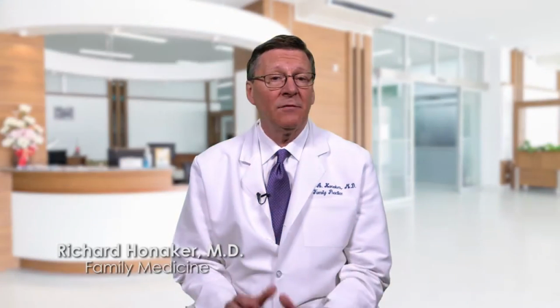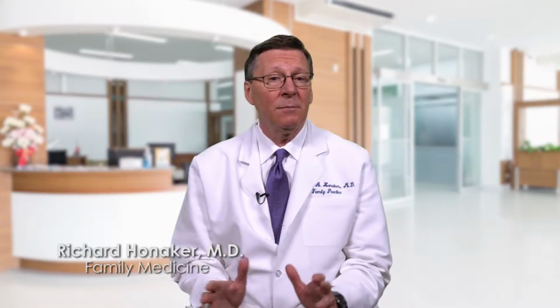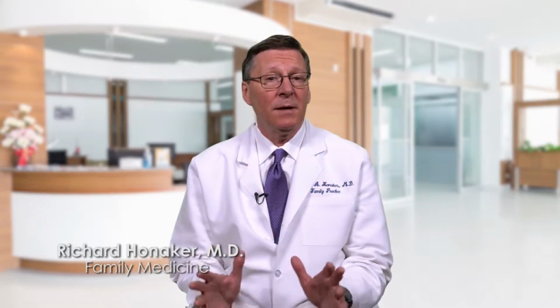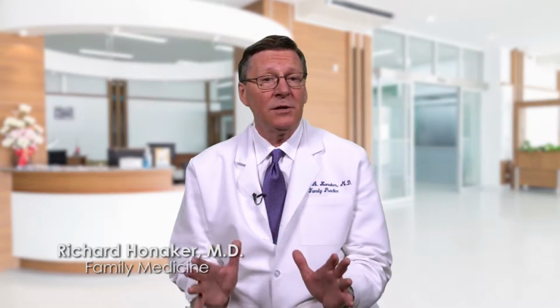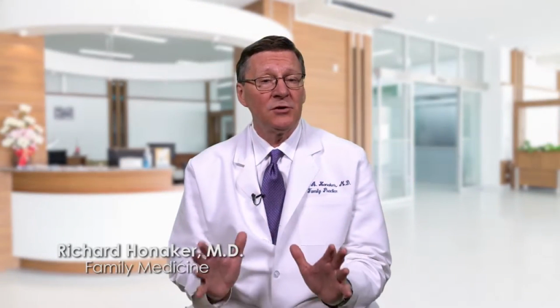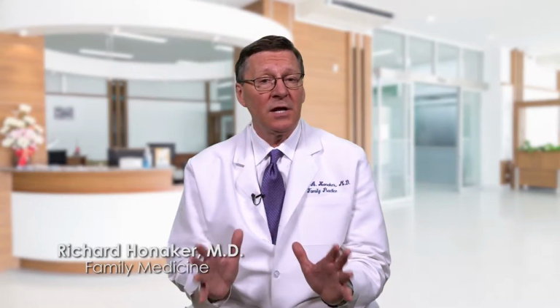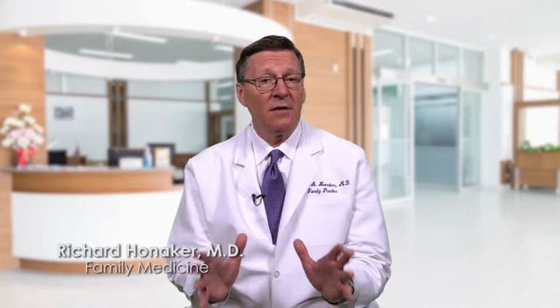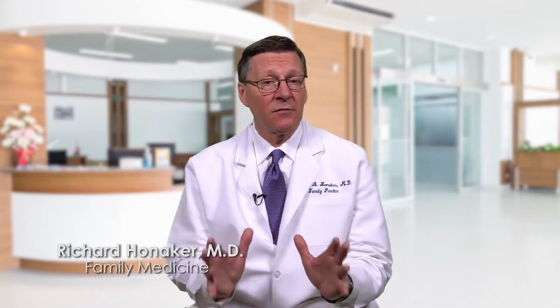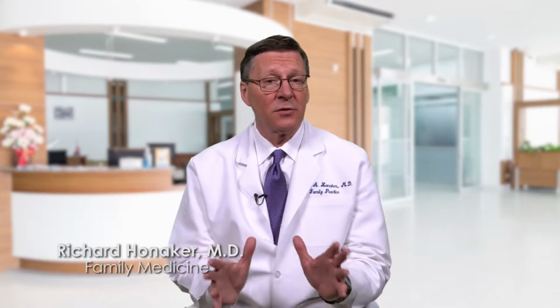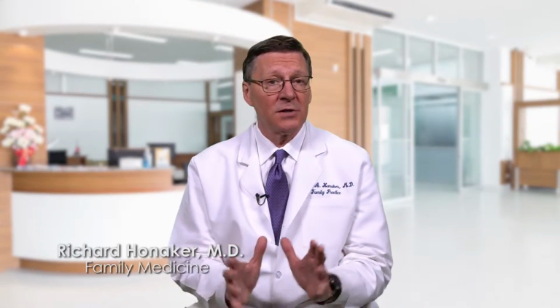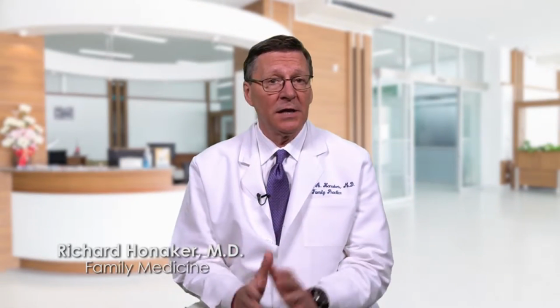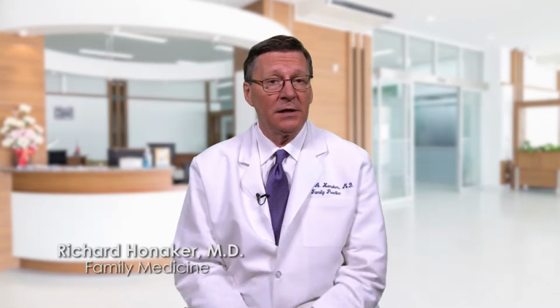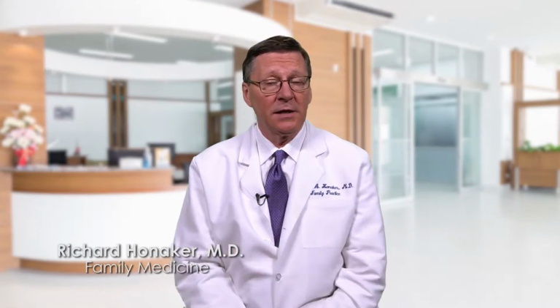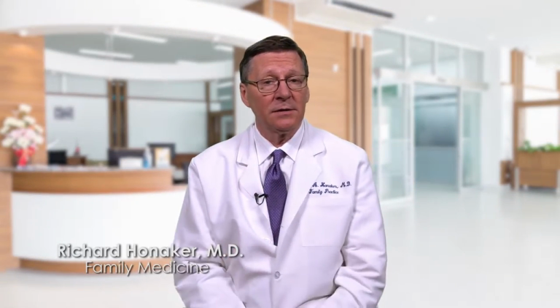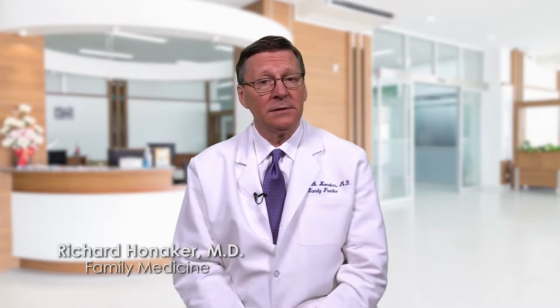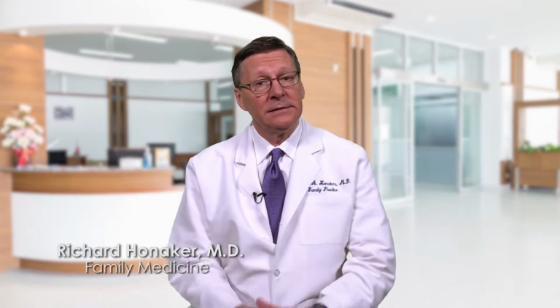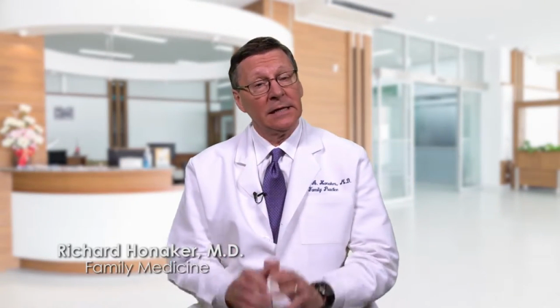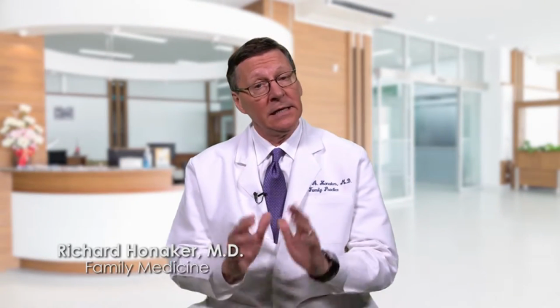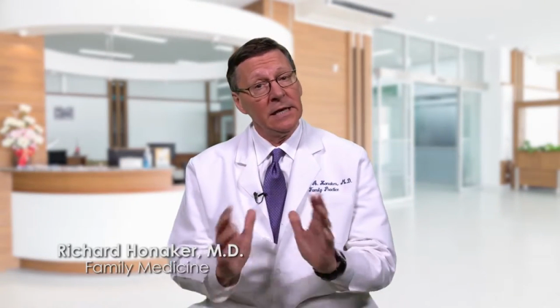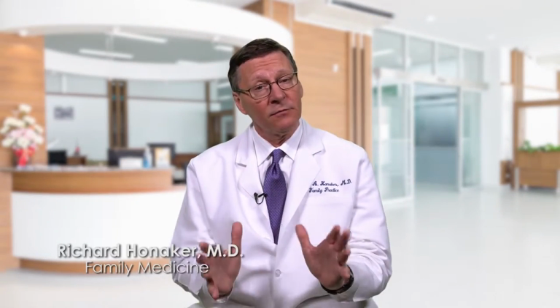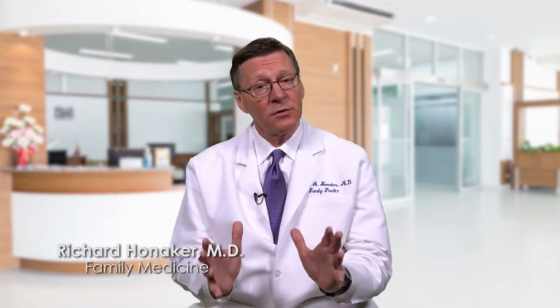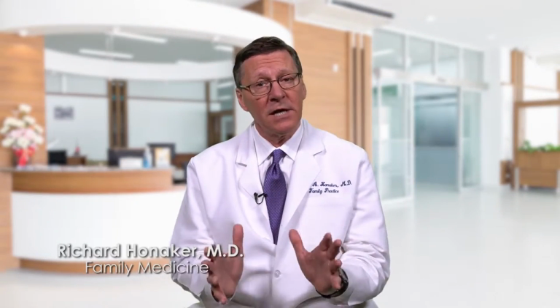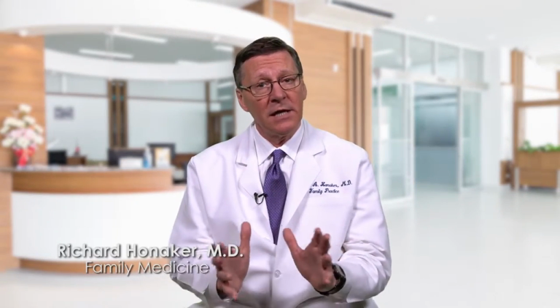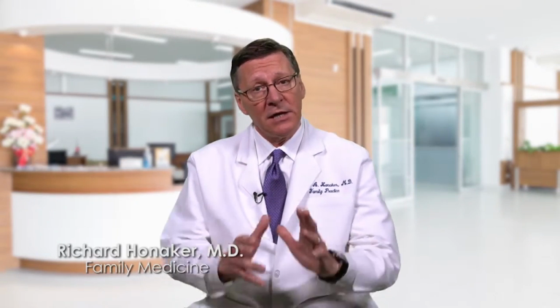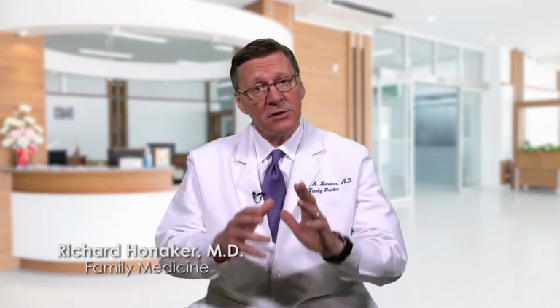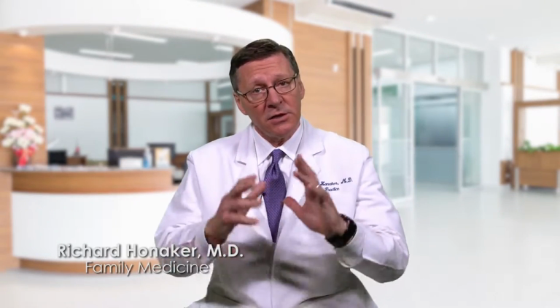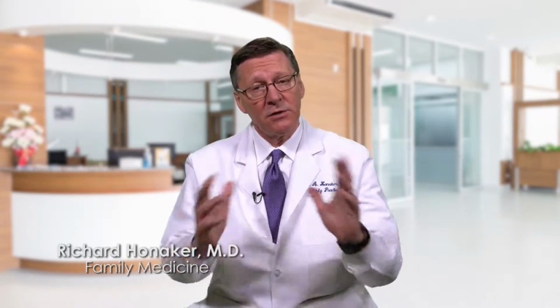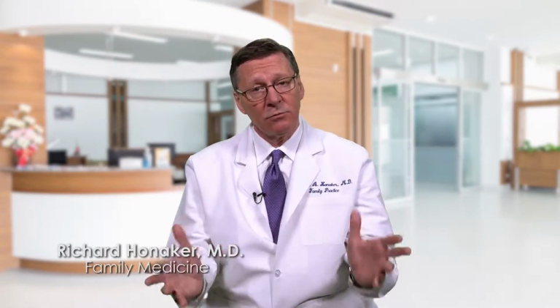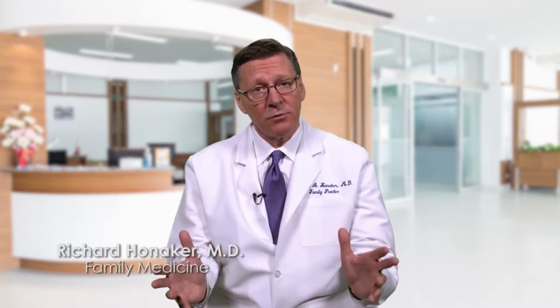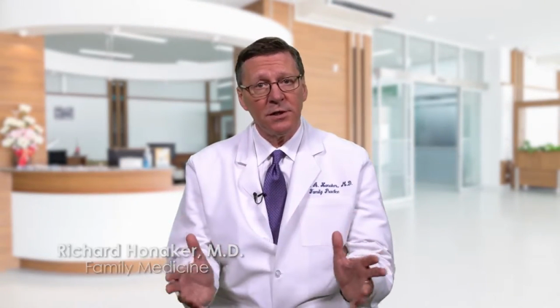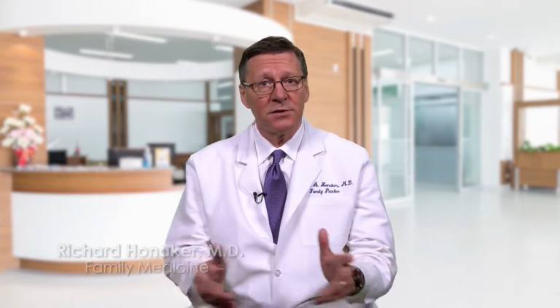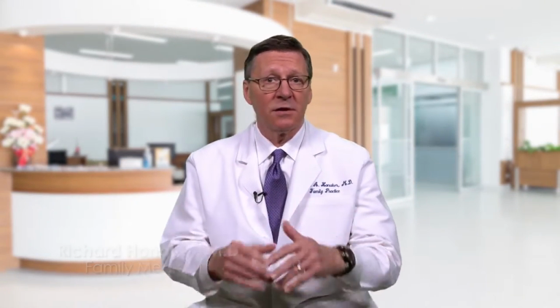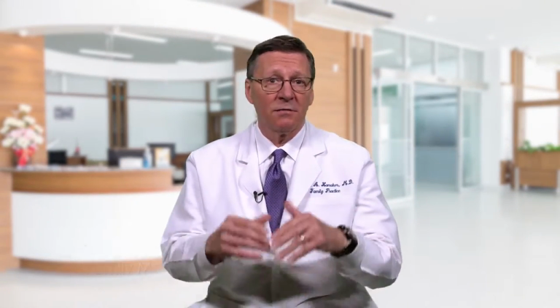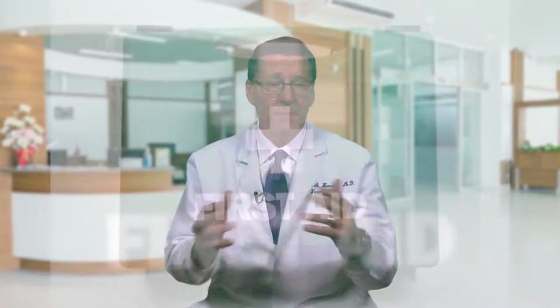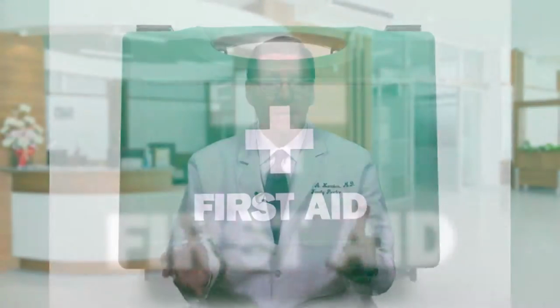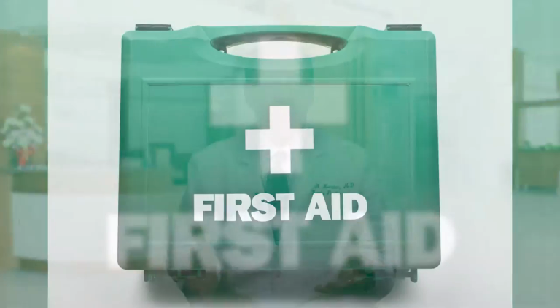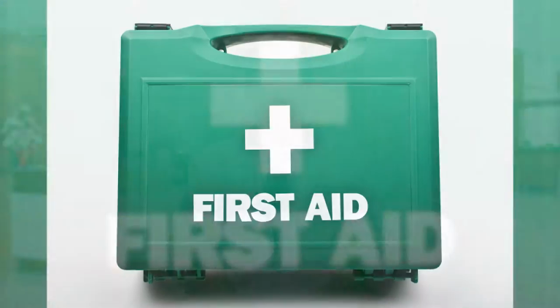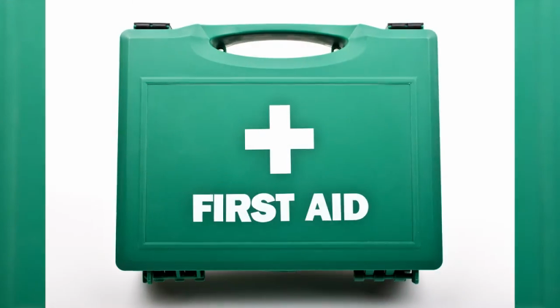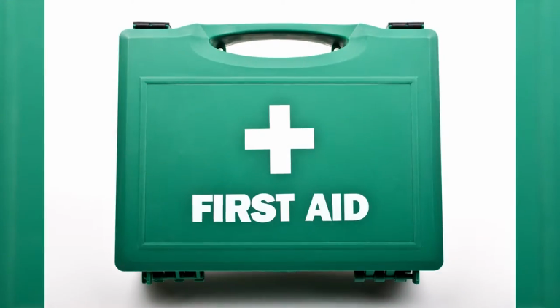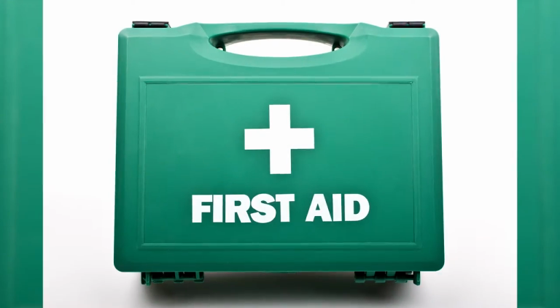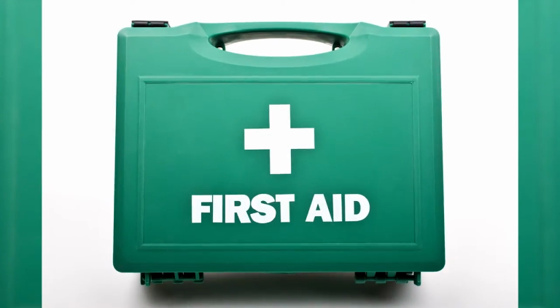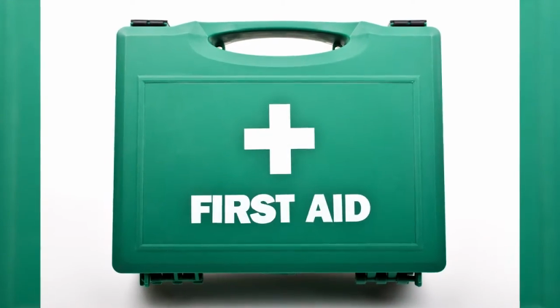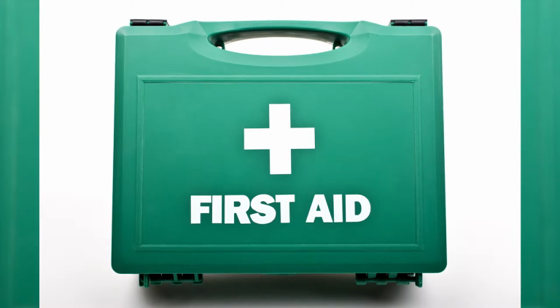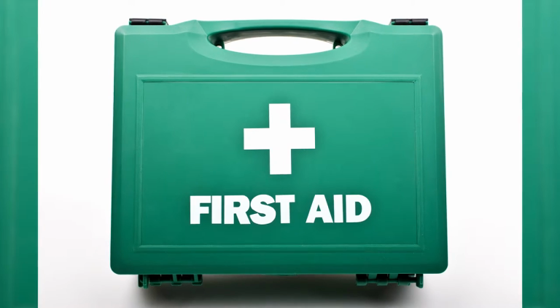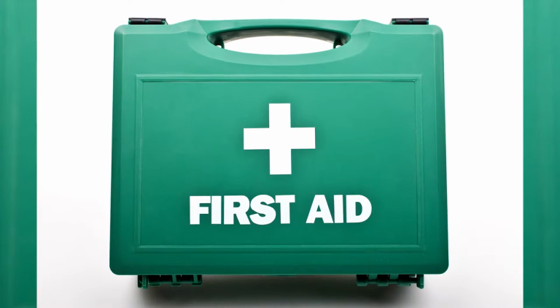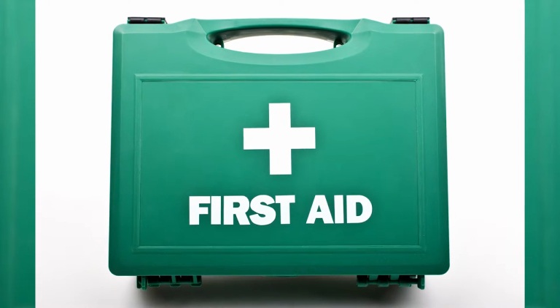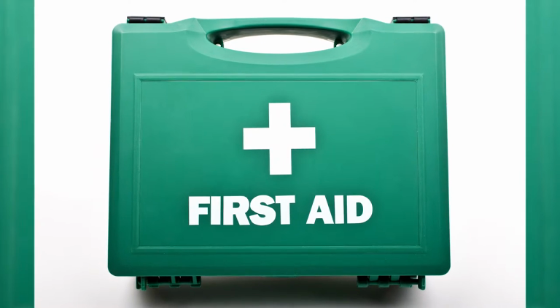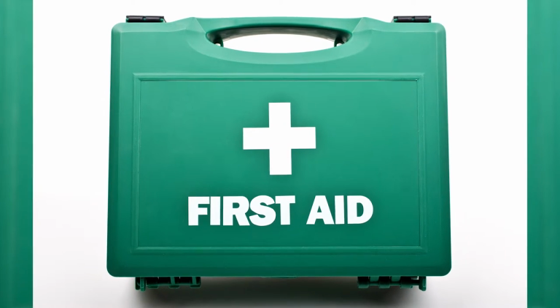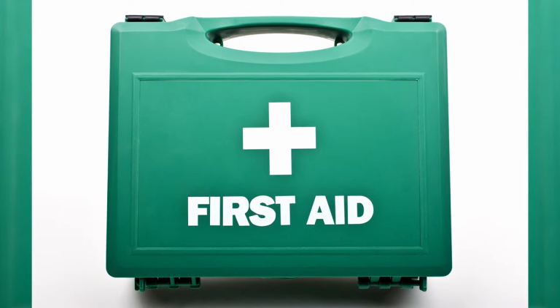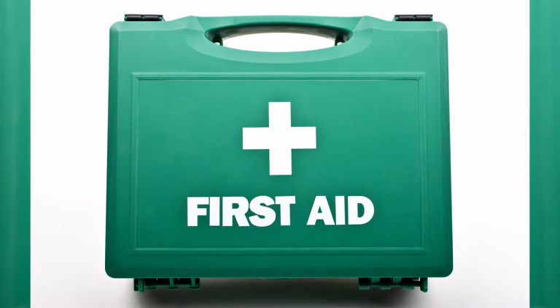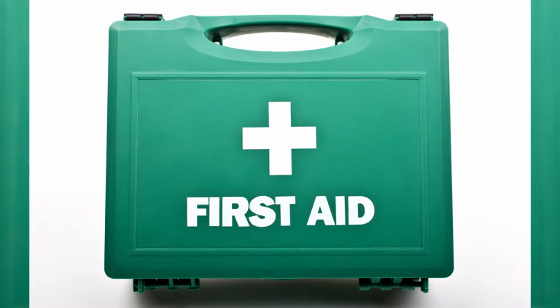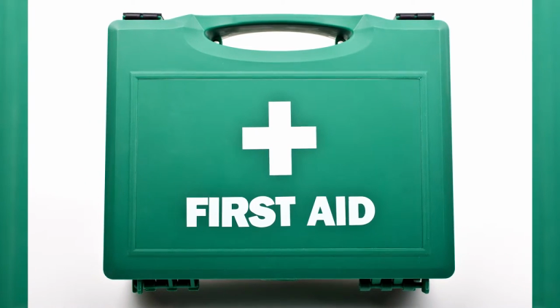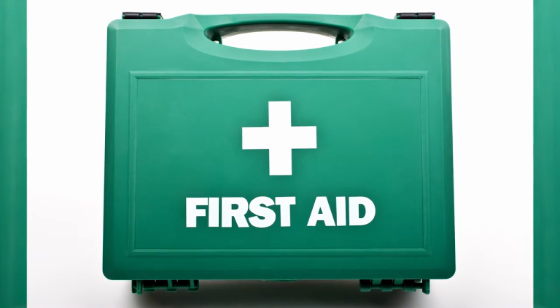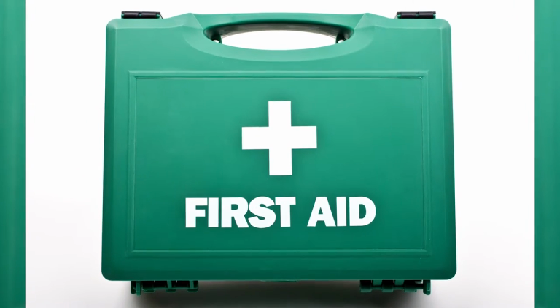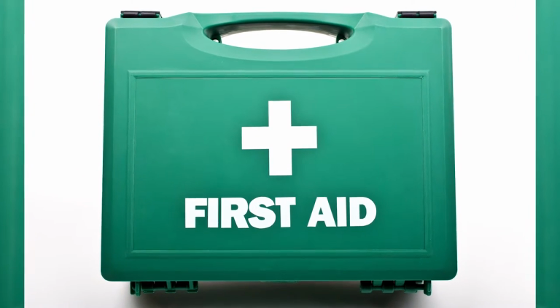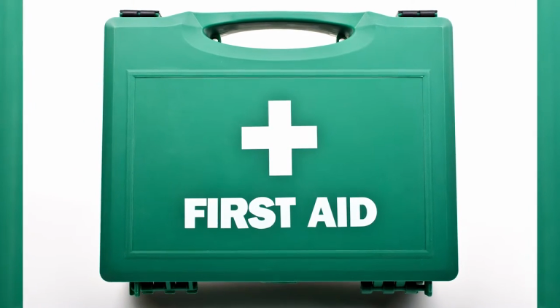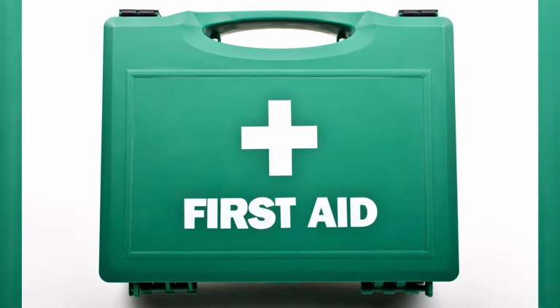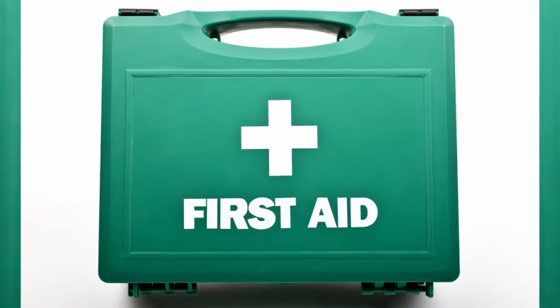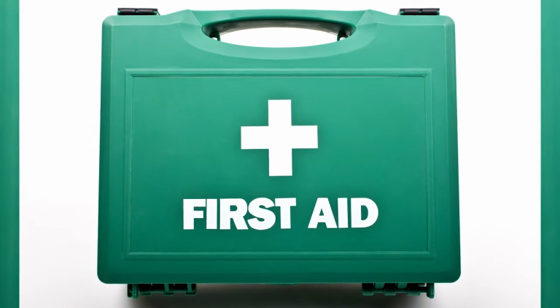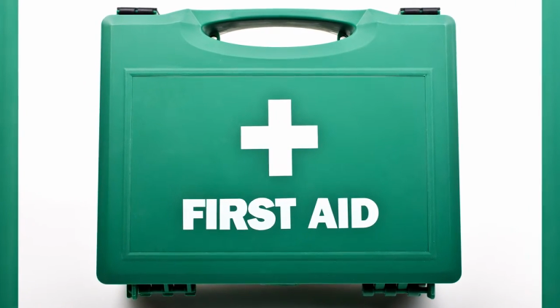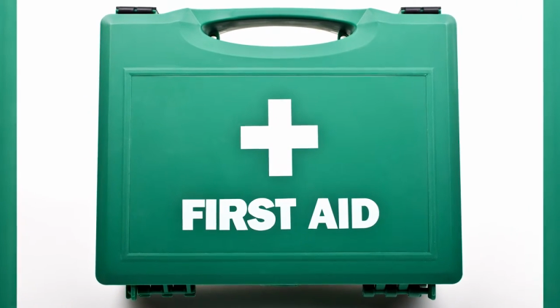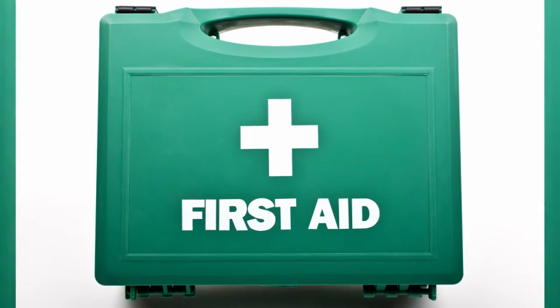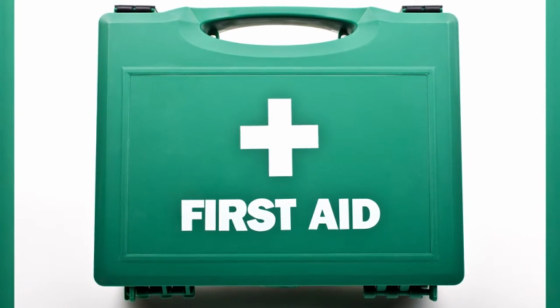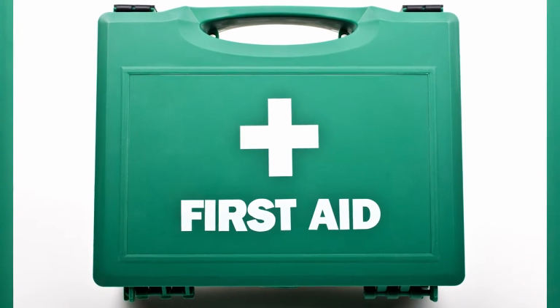Everybody should have a first aid kit. In that first aid kit you need the routine stuff: band-aids, cleansing ointments and that kind of thing.